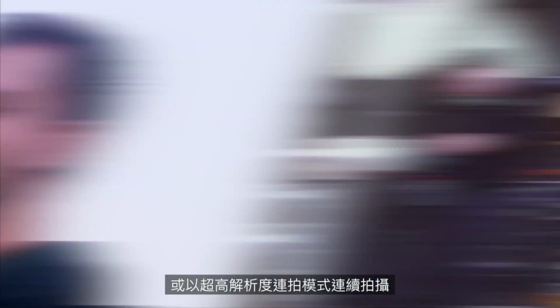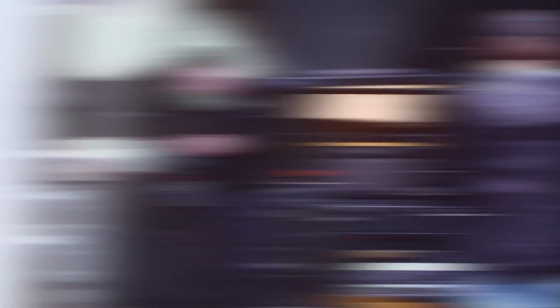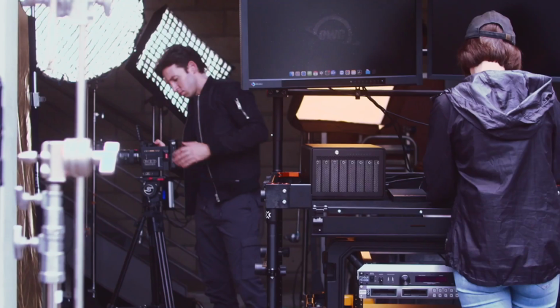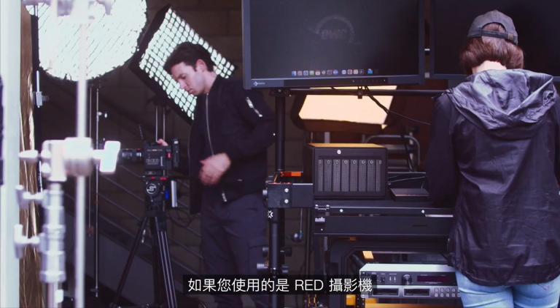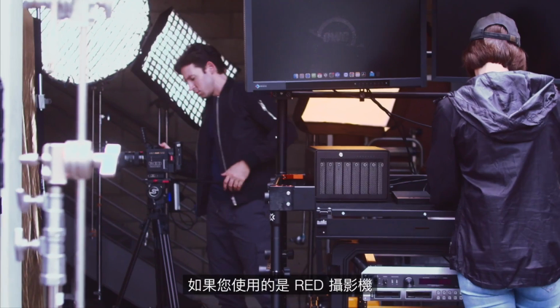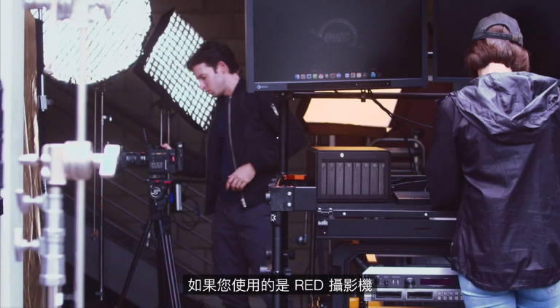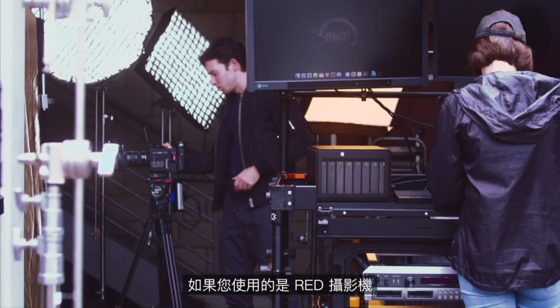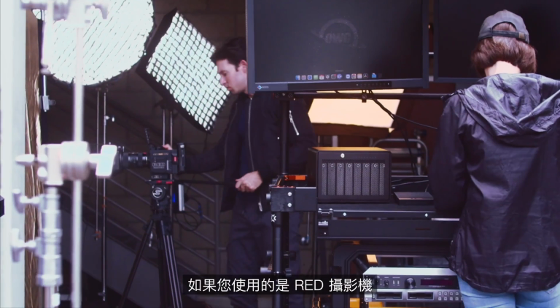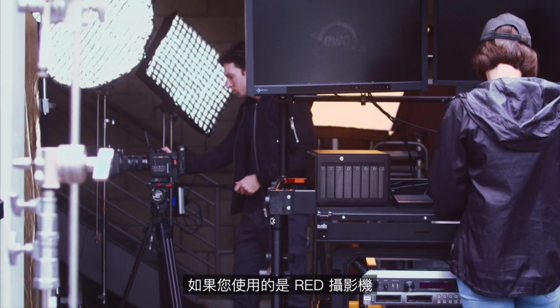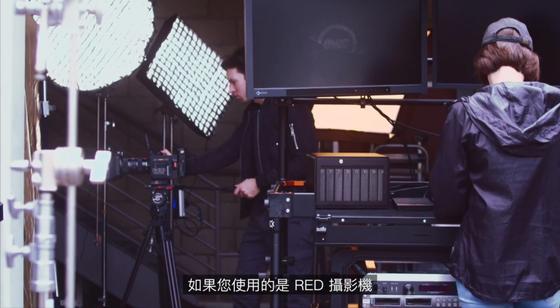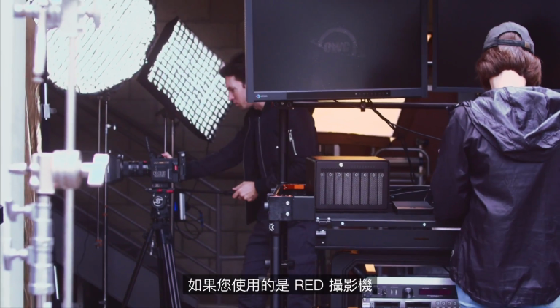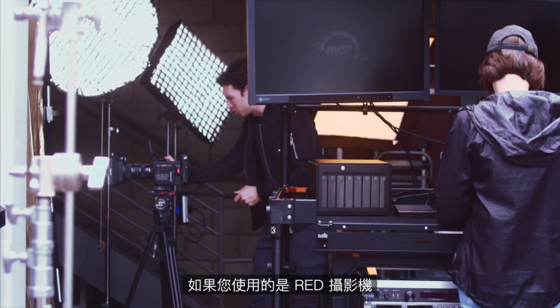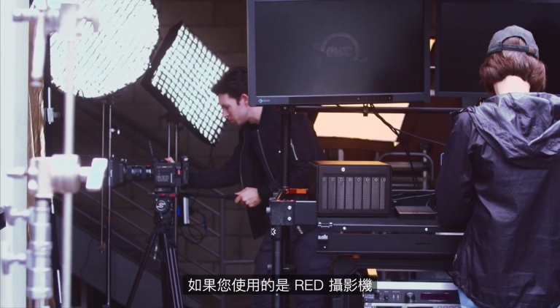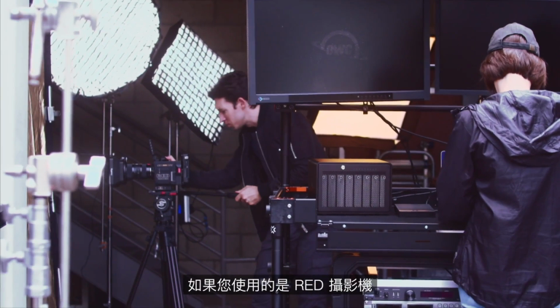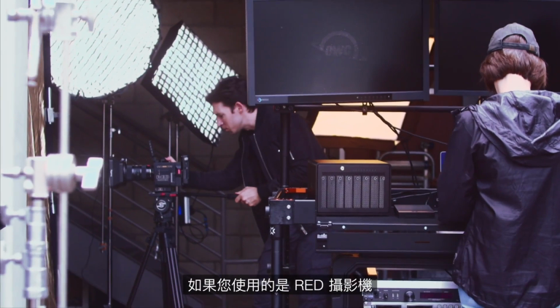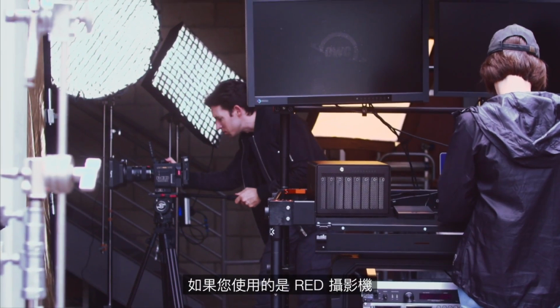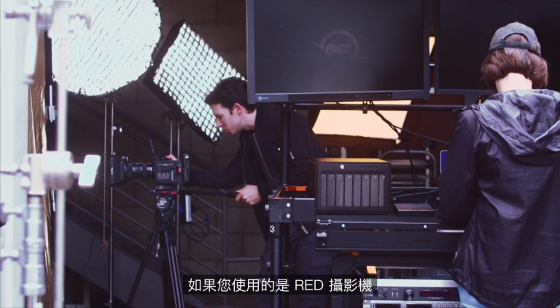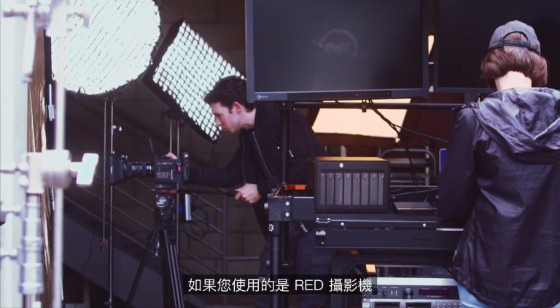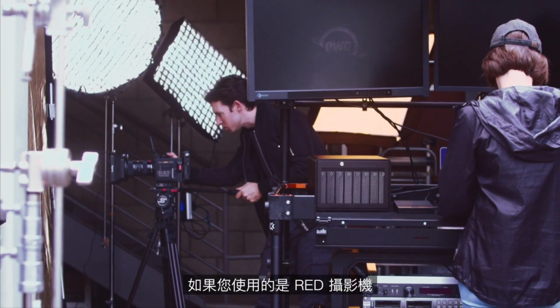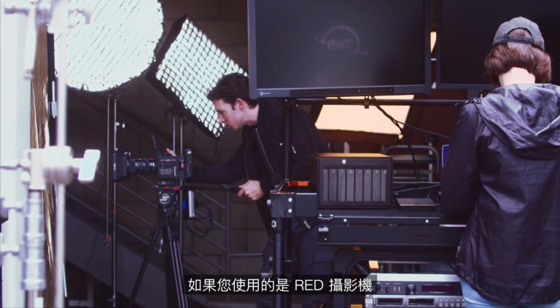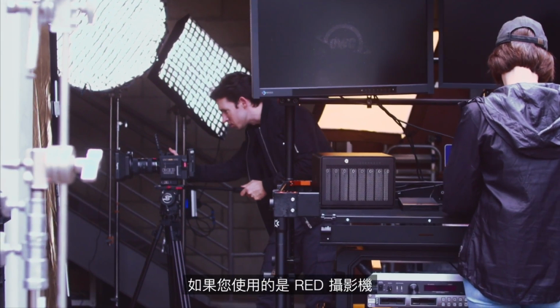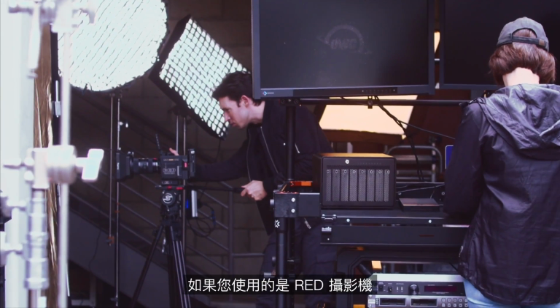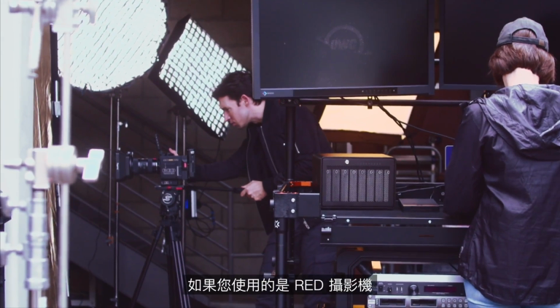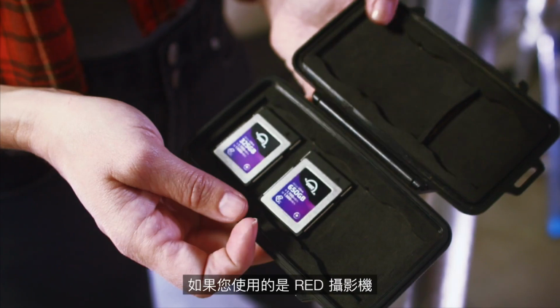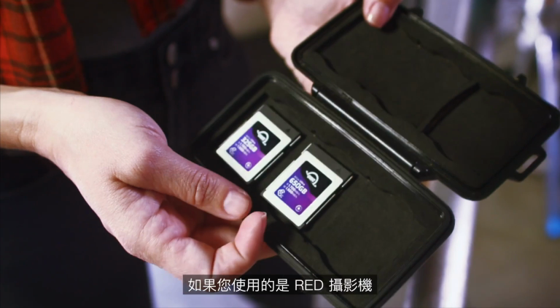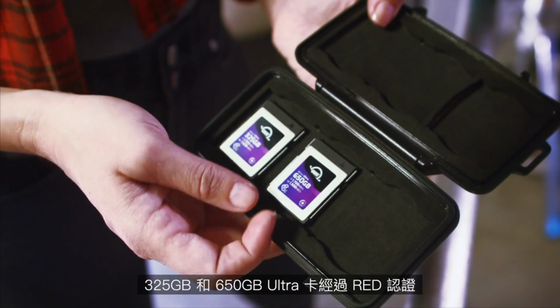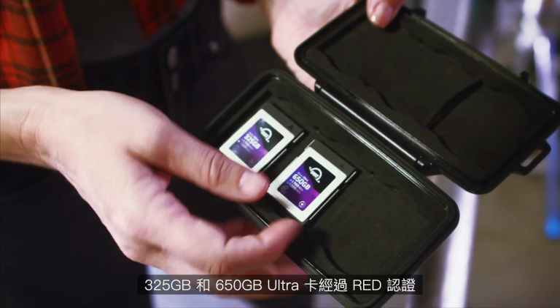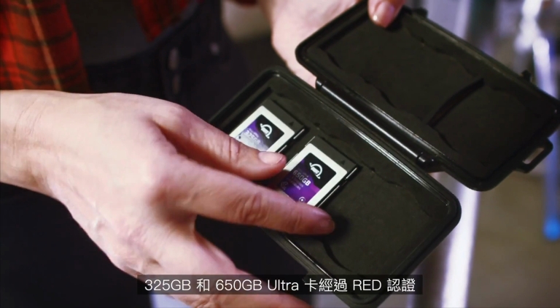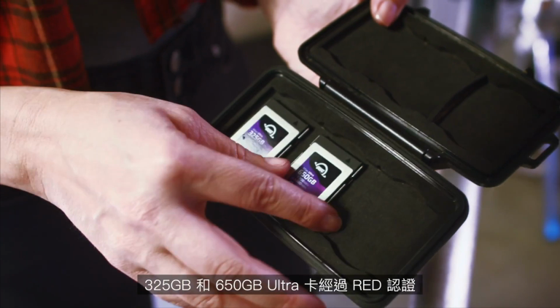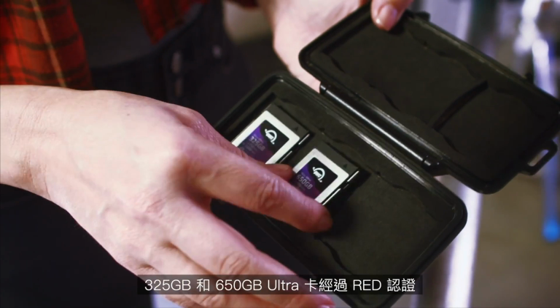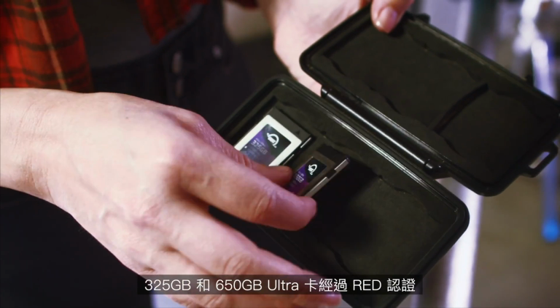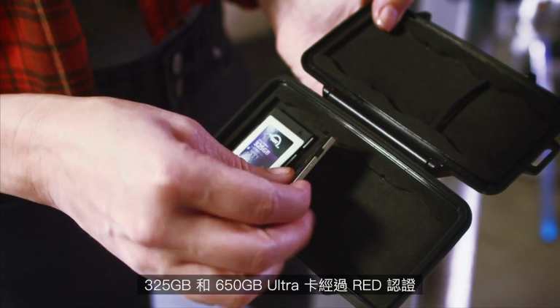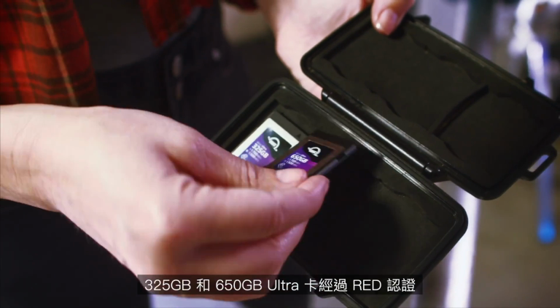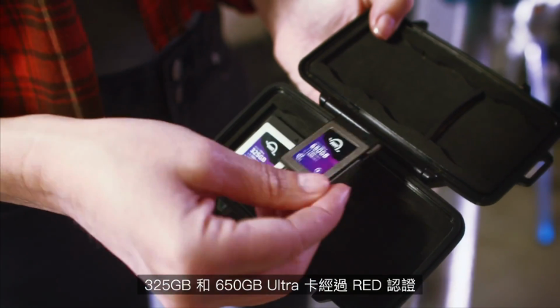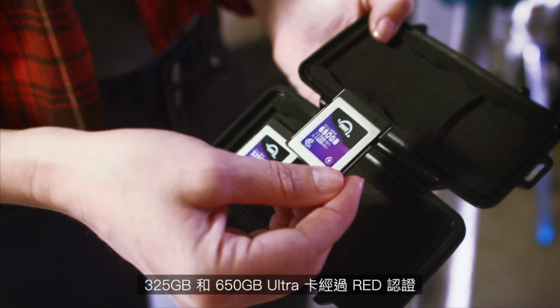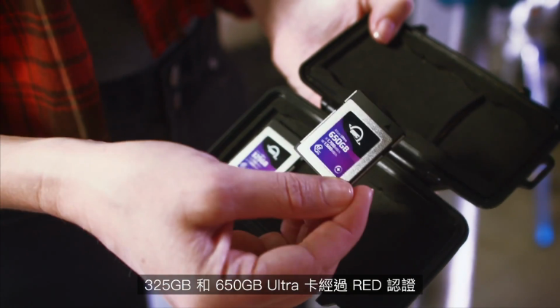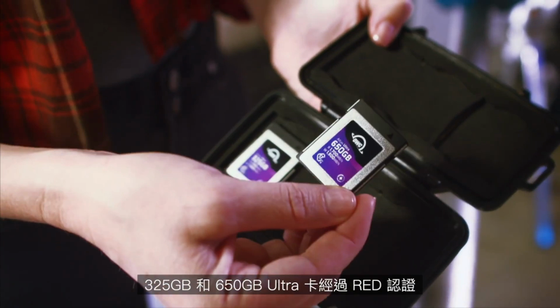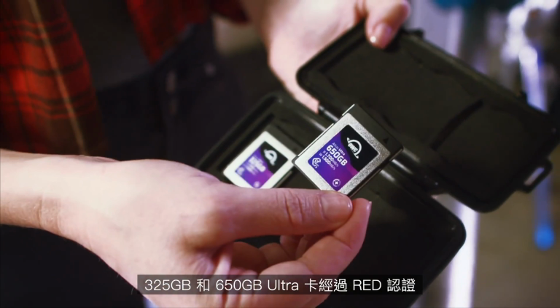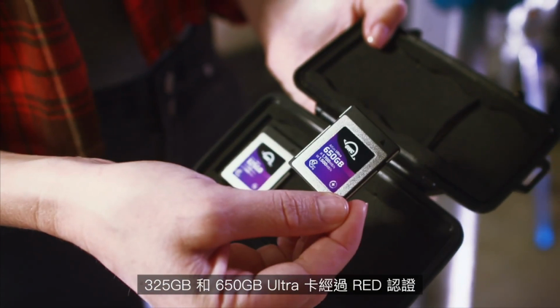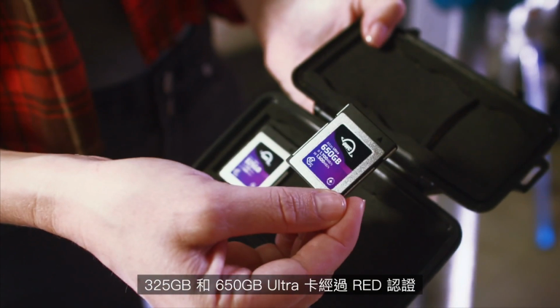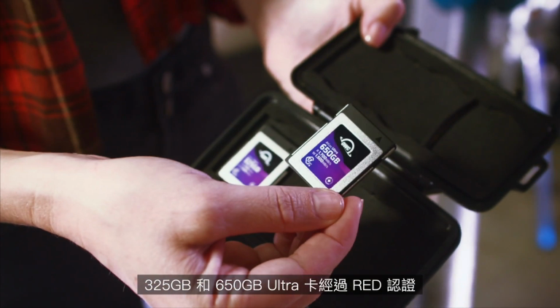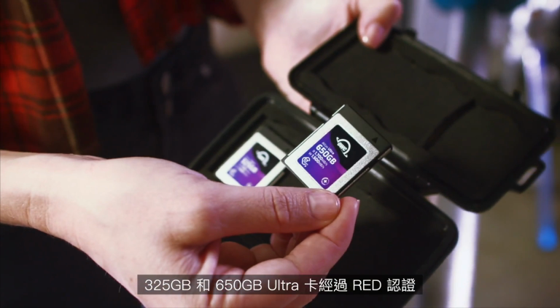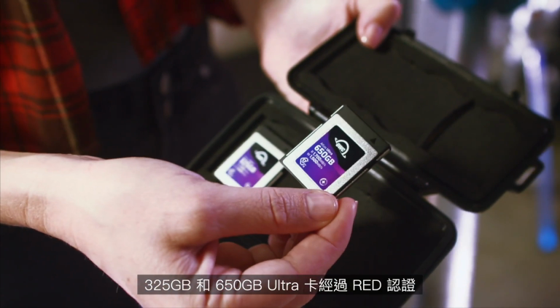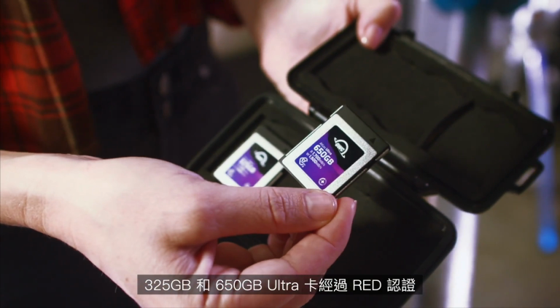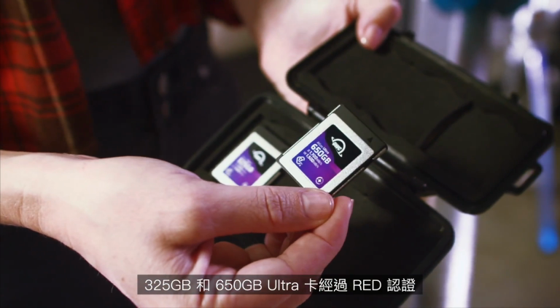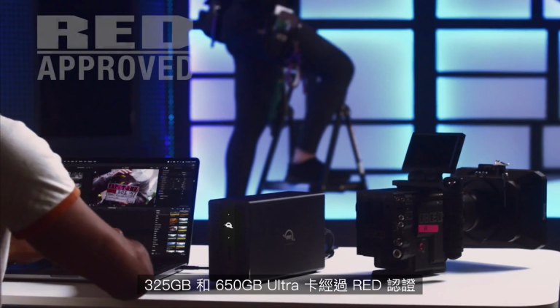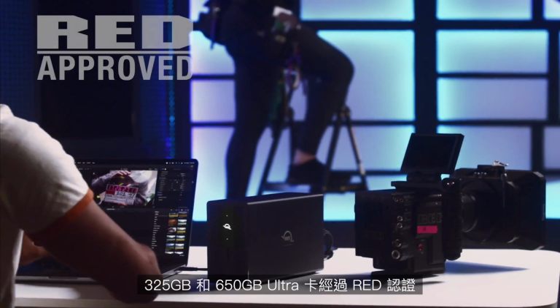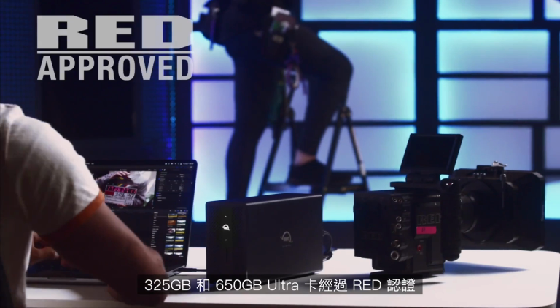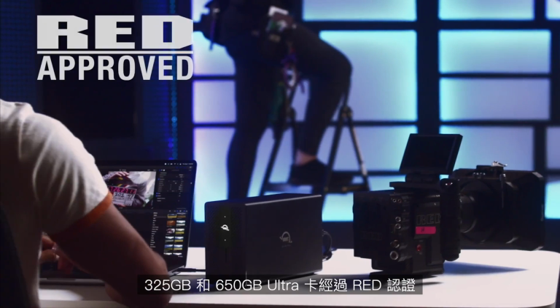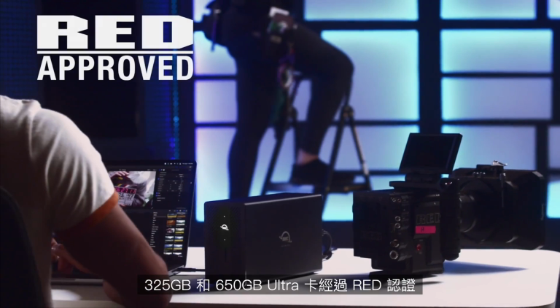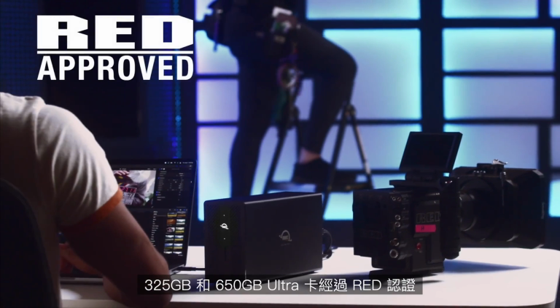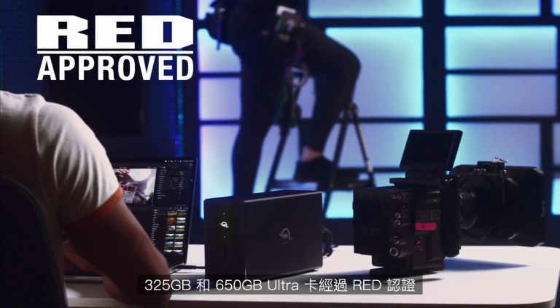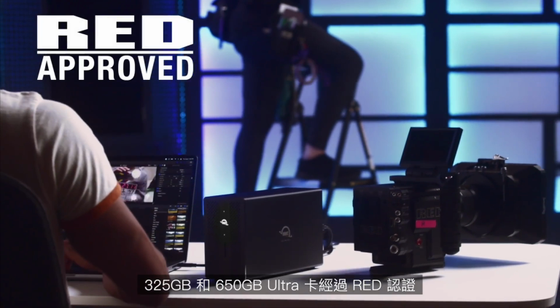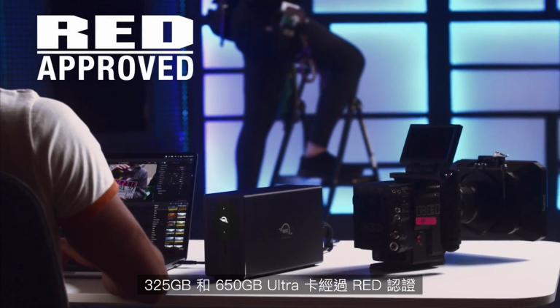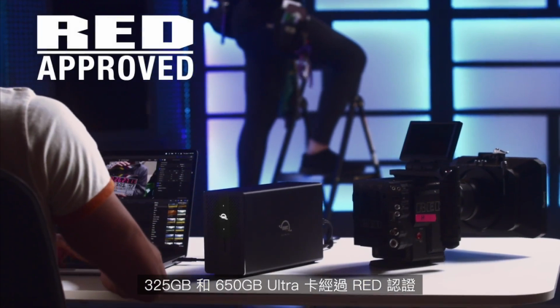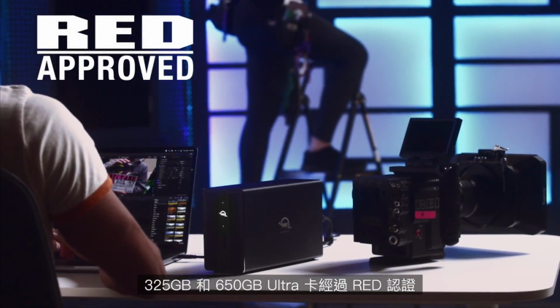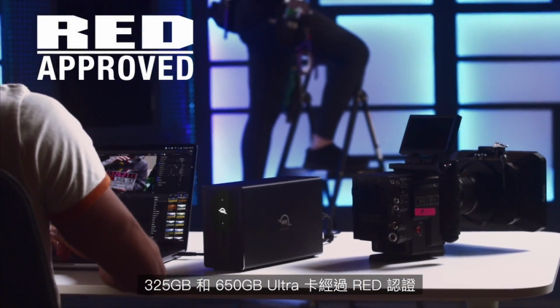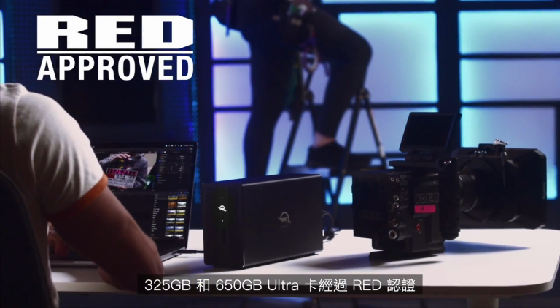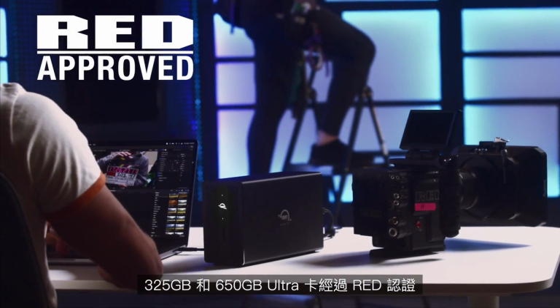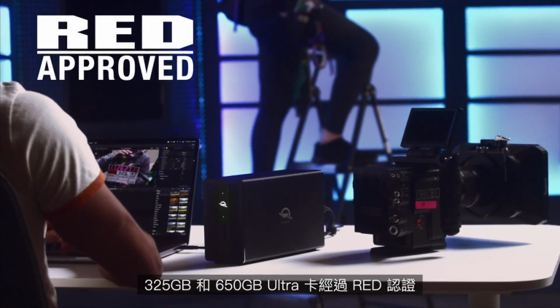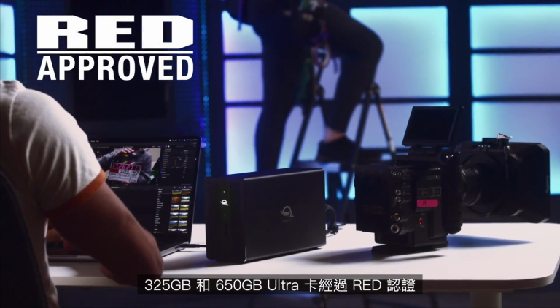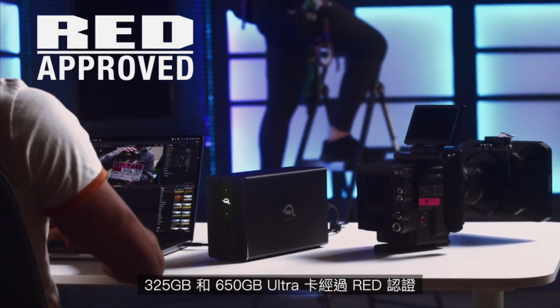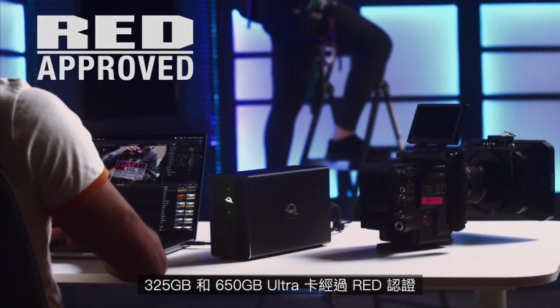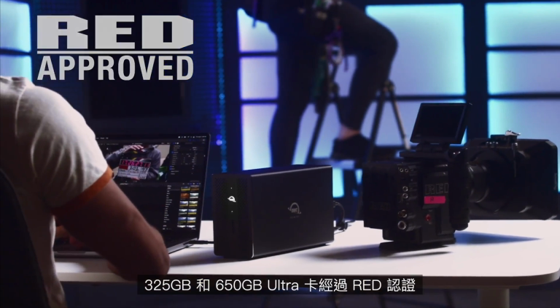You can rest assured that if you're using your RED camera, the 325 GB and 650 GB Ultra cards are RED approved.